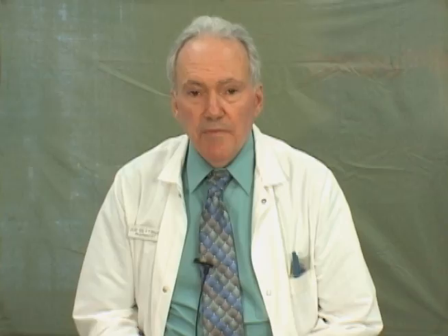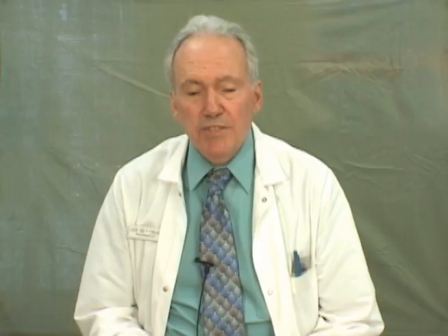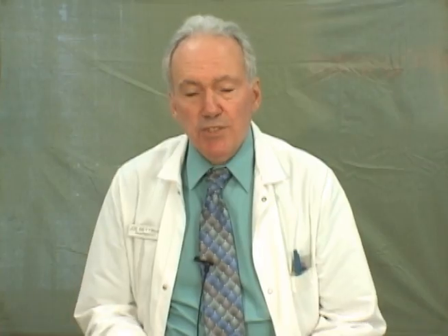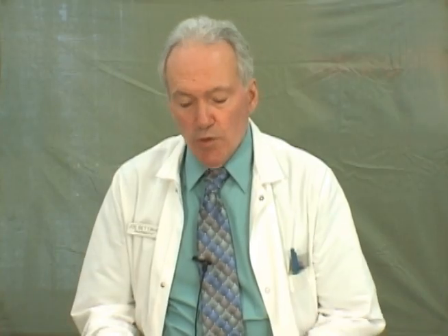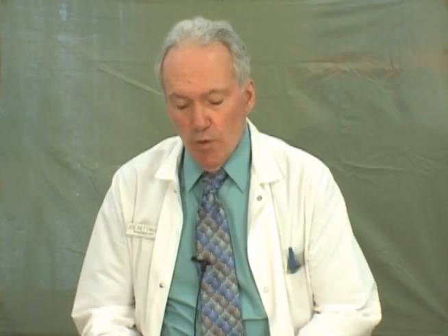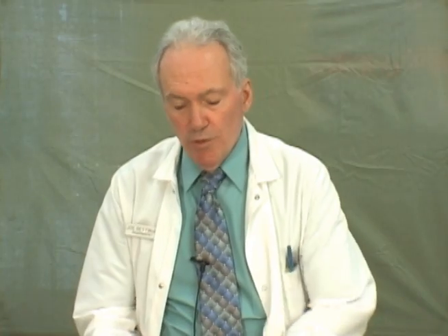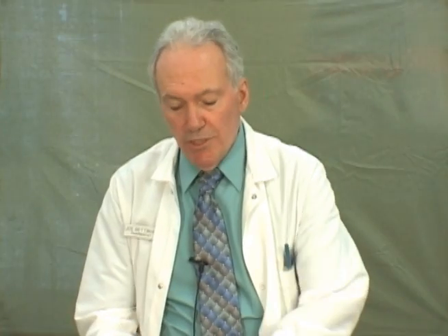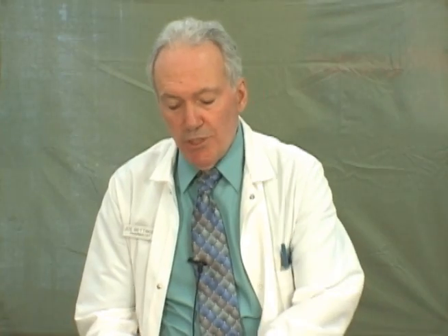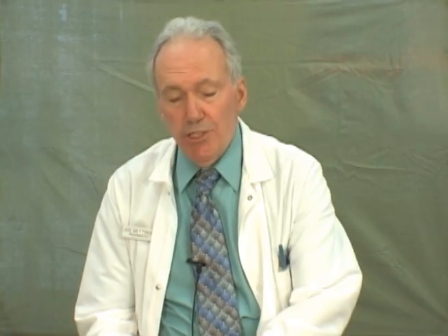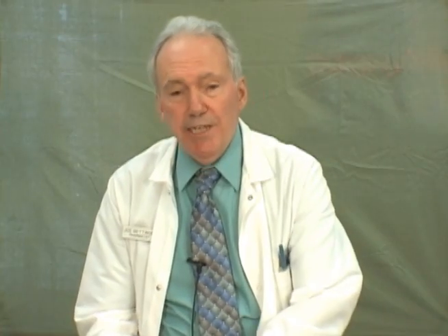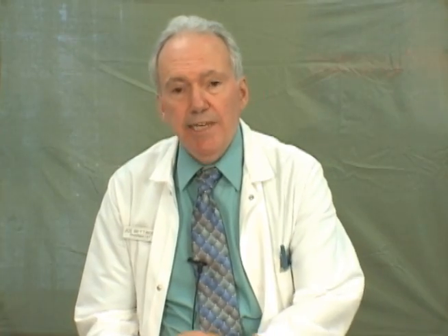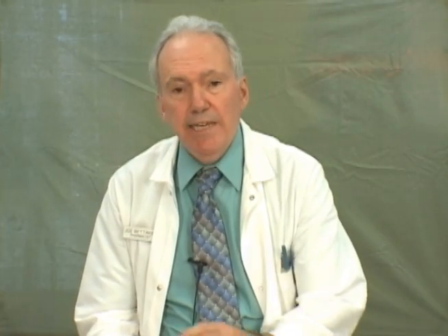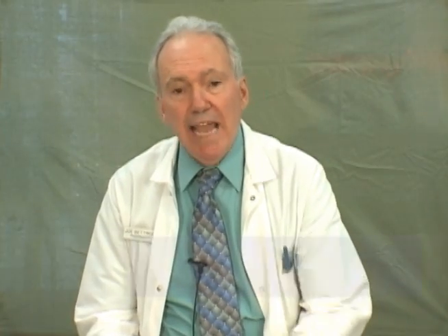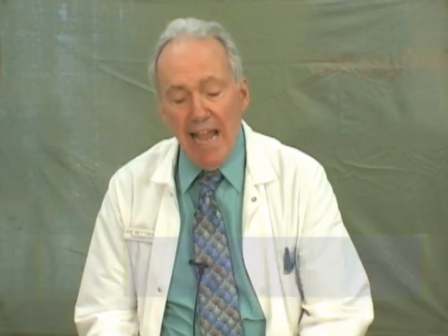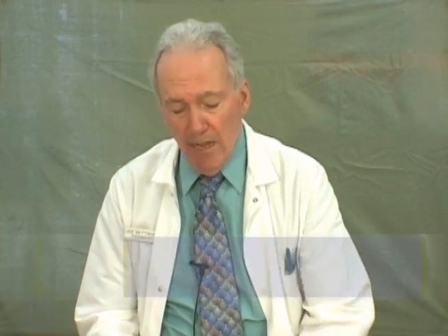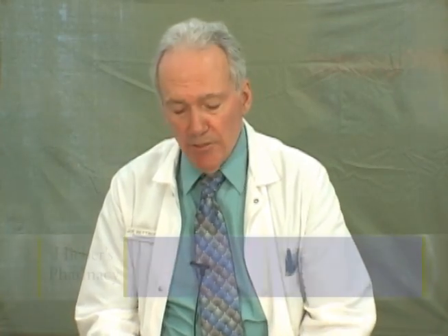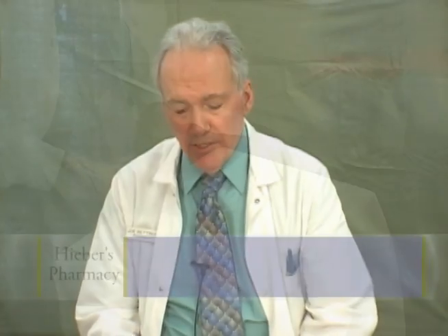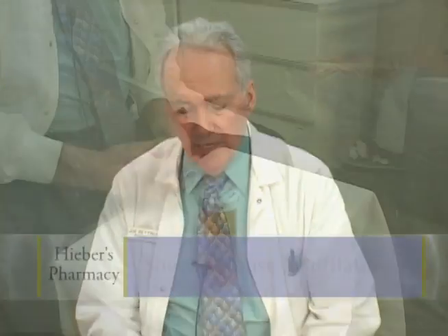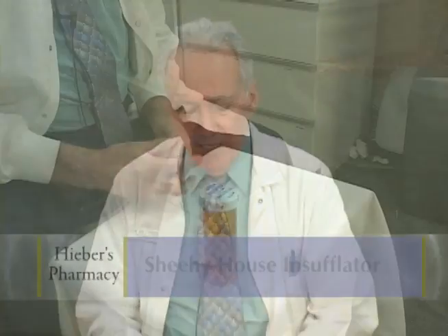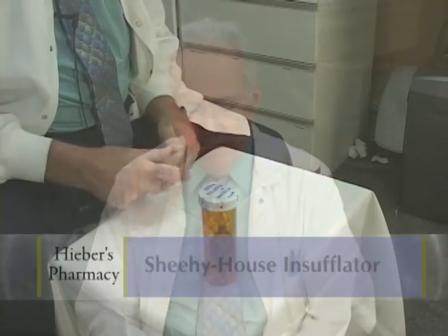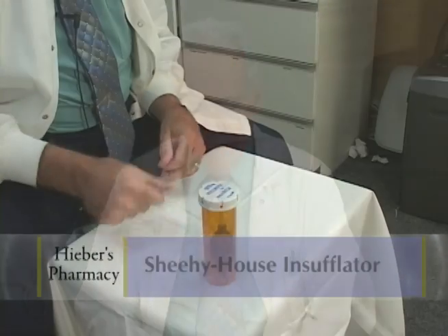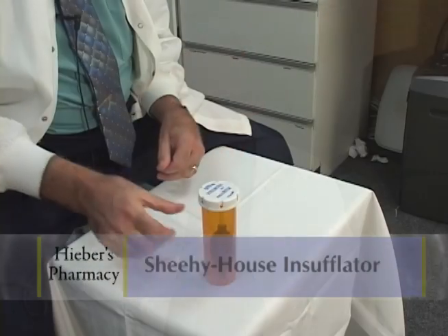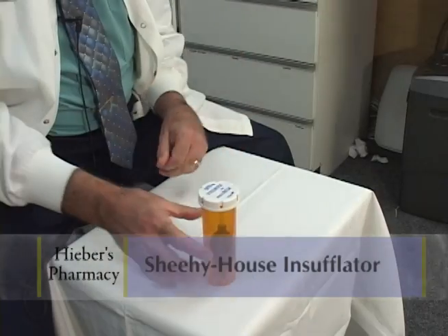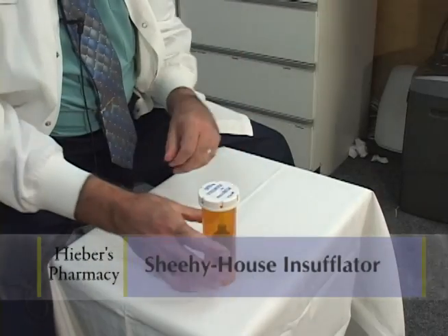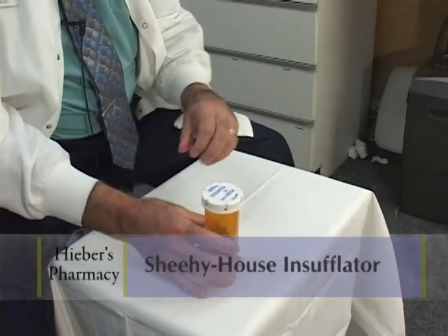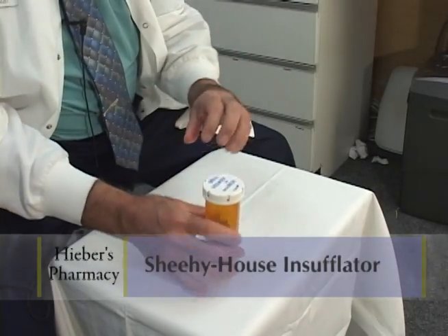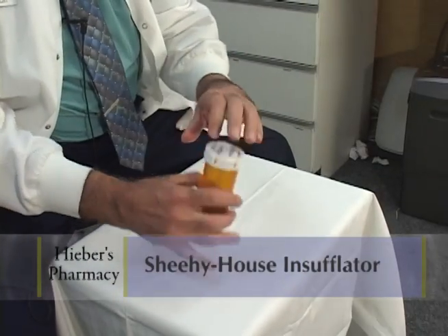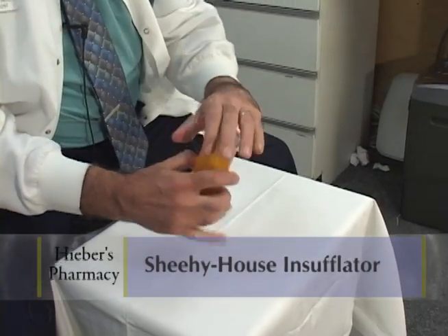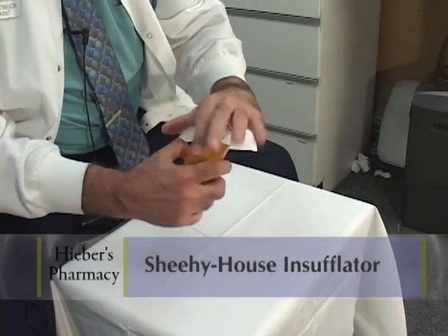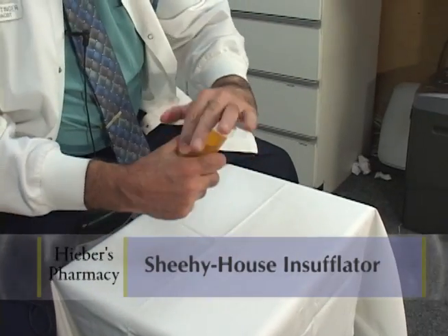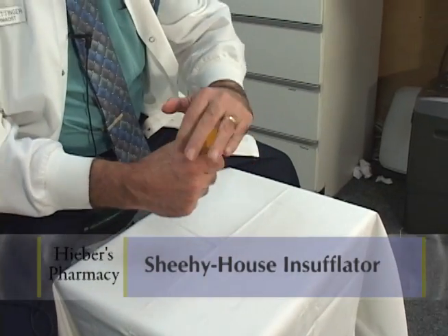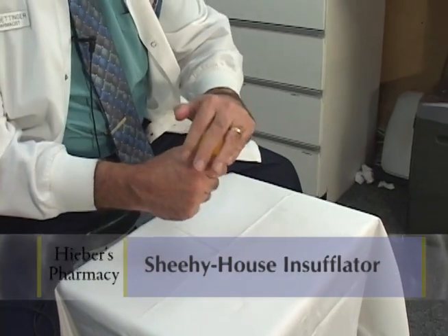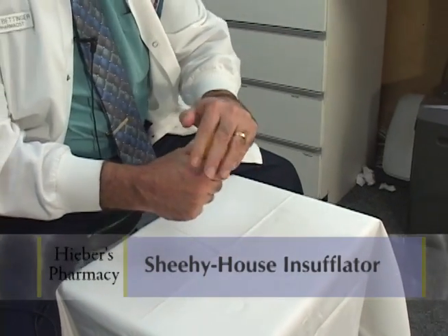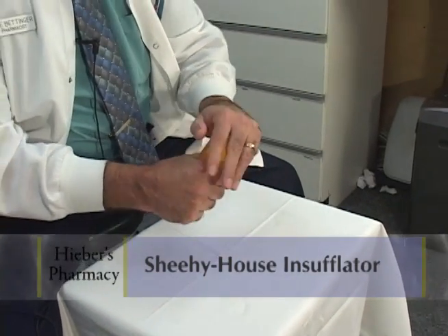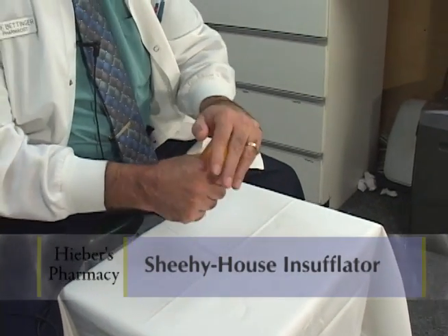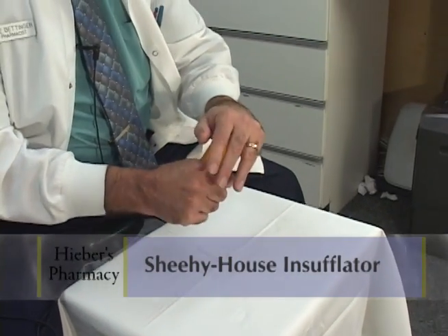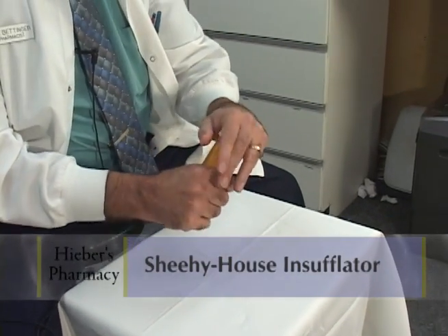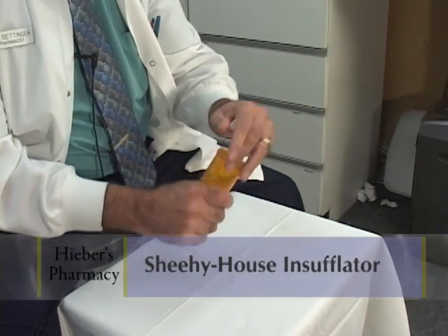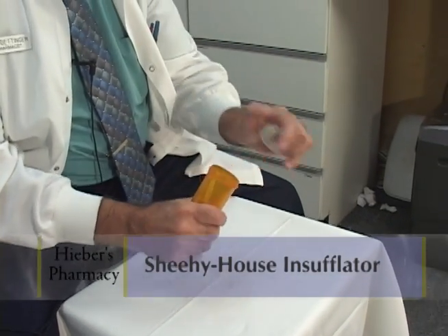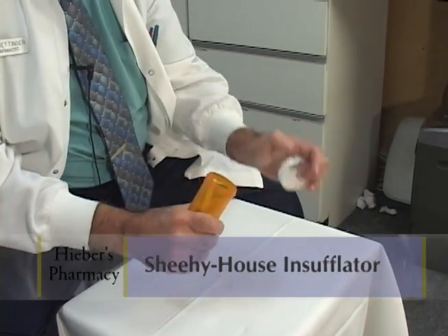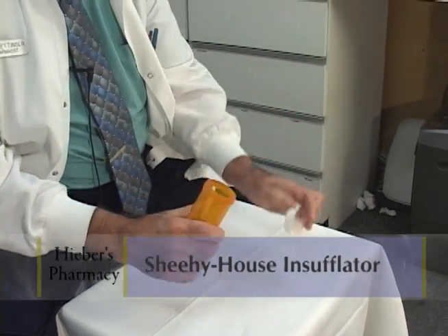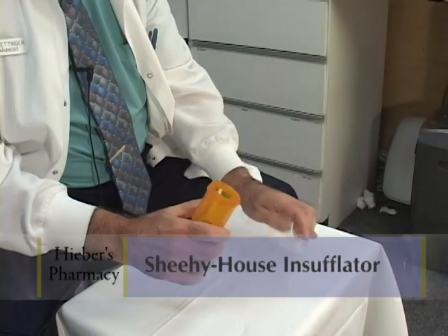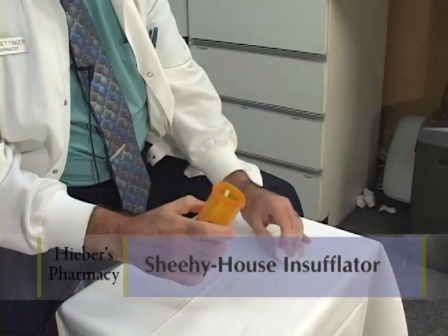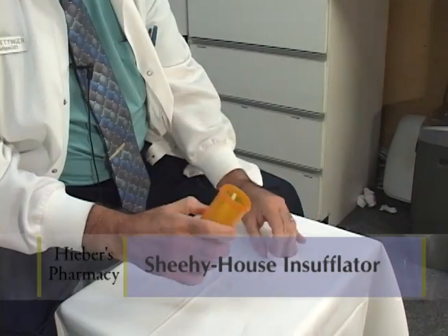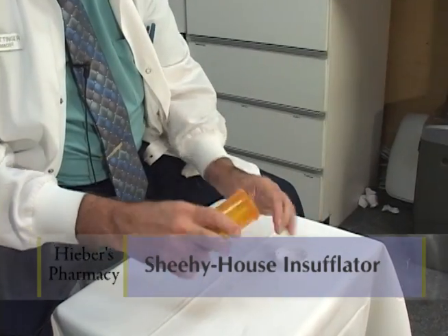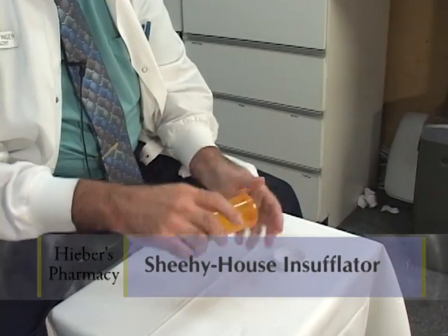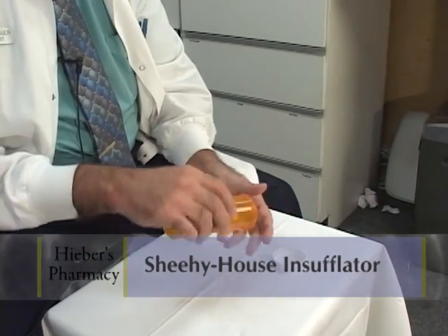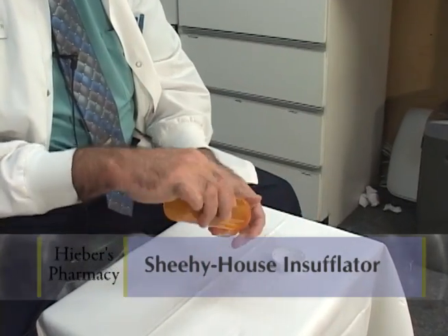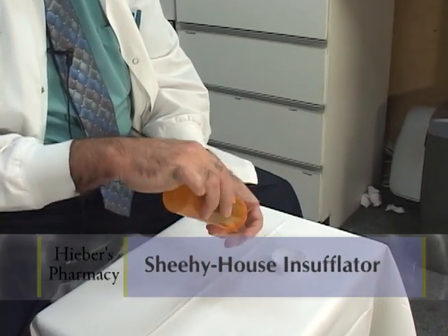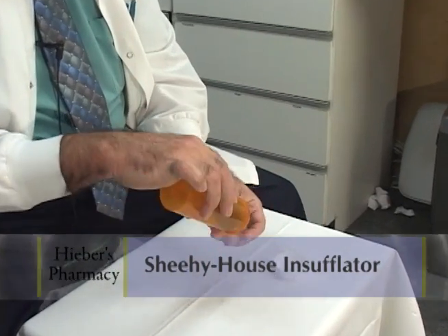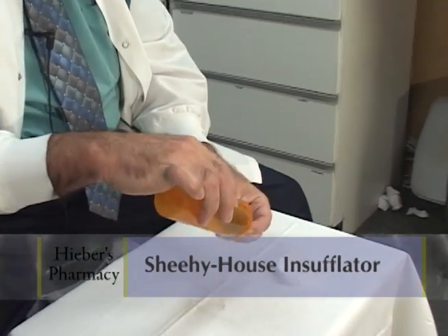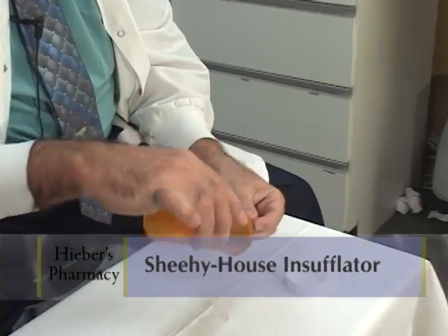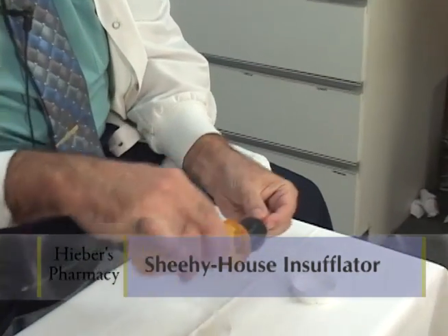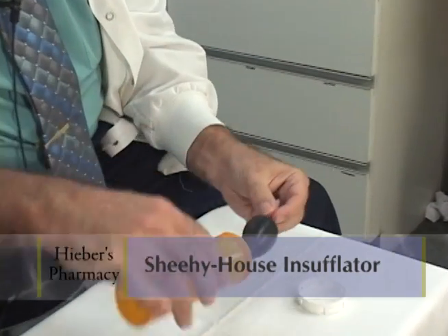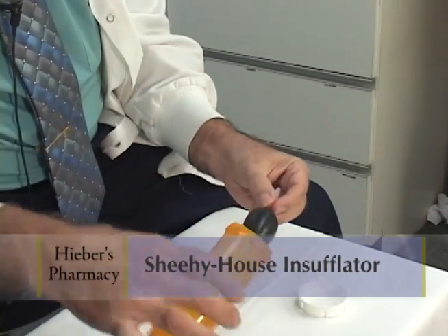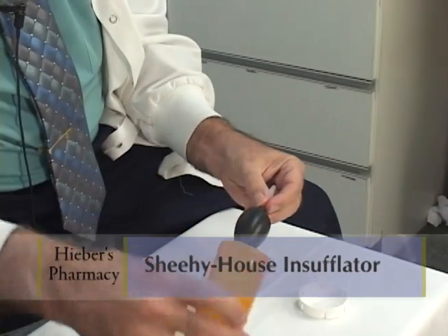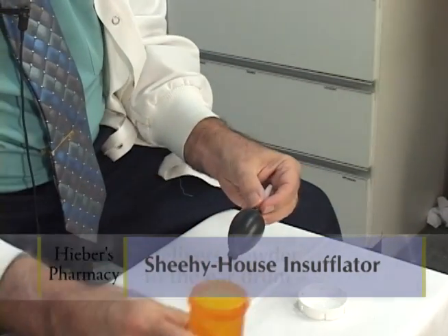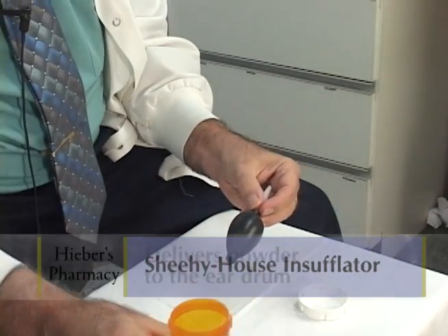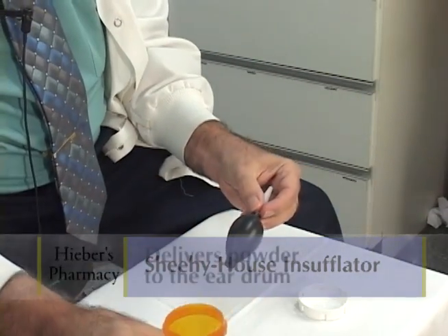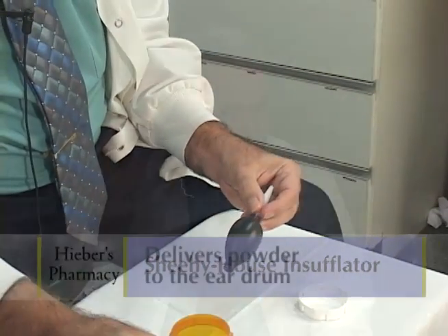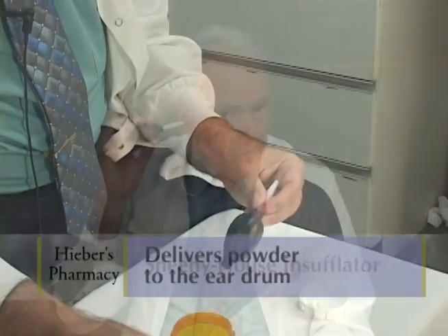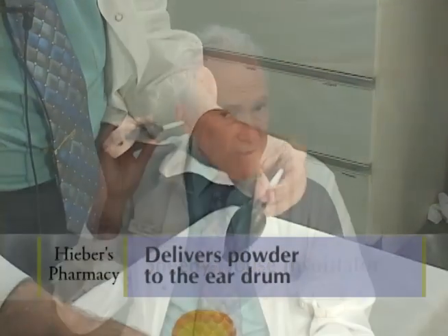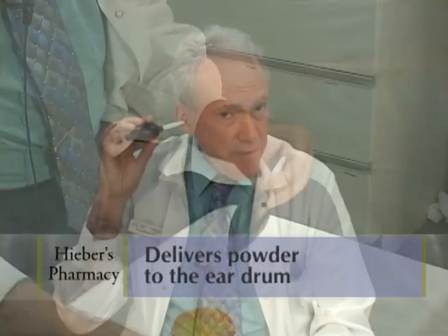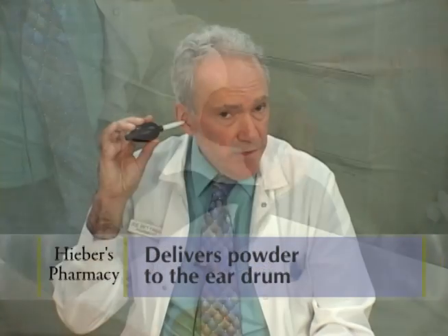This is called the Sheehy House Insufflator, and the purpose of it is to deliver powder to the eardrum.